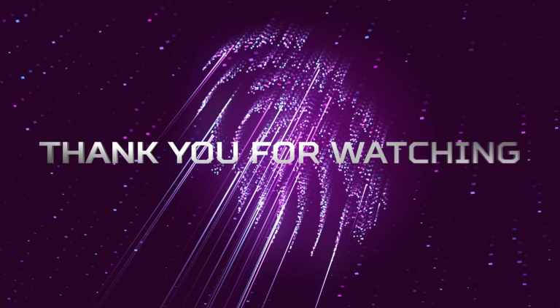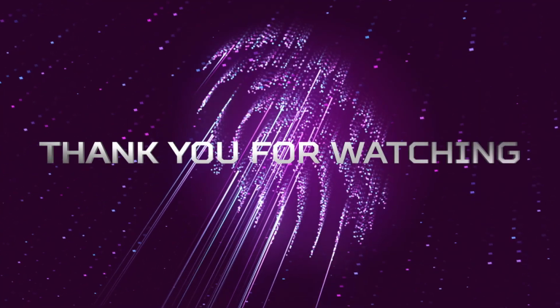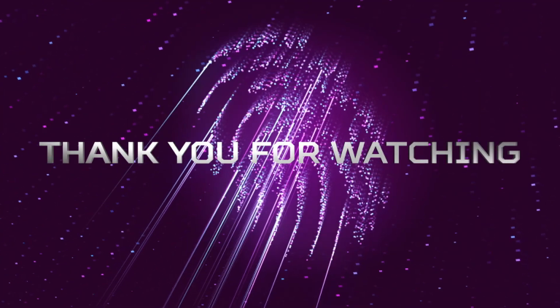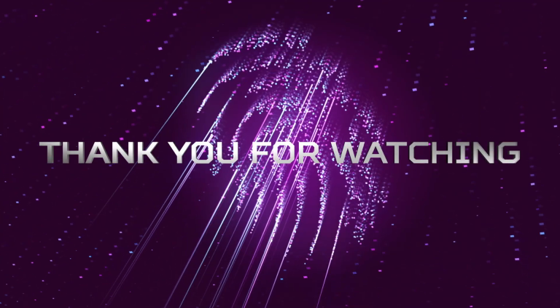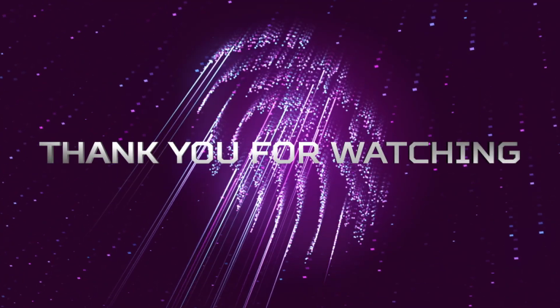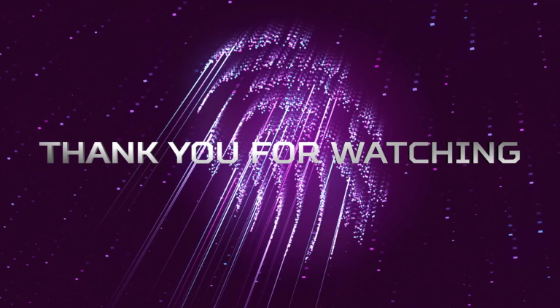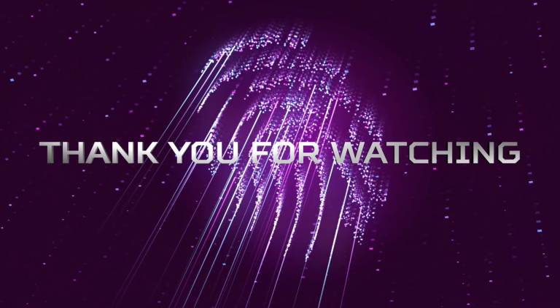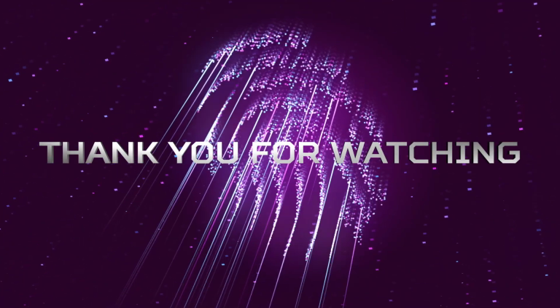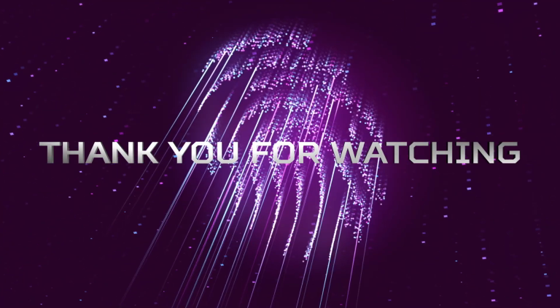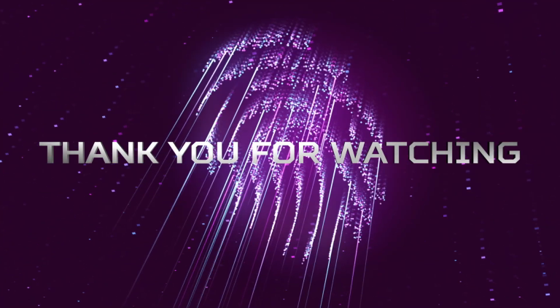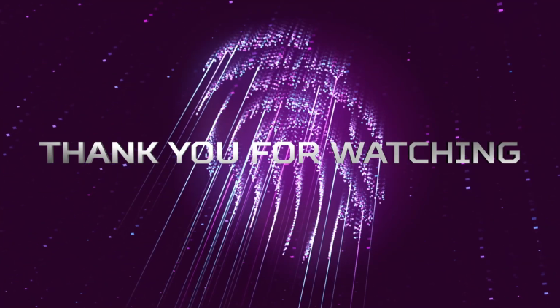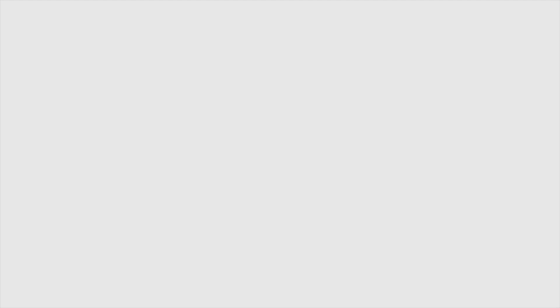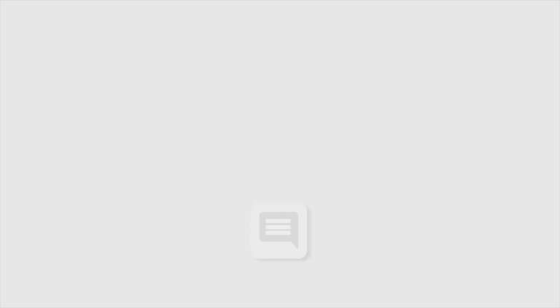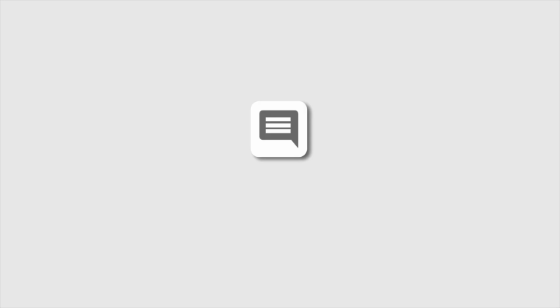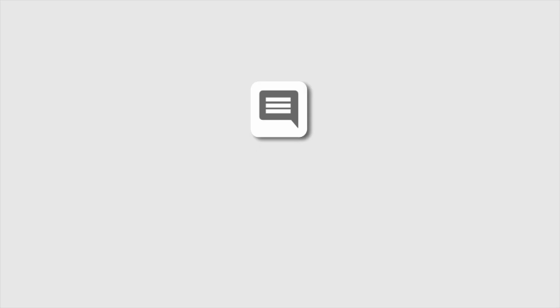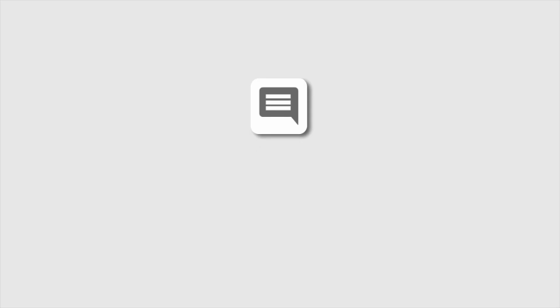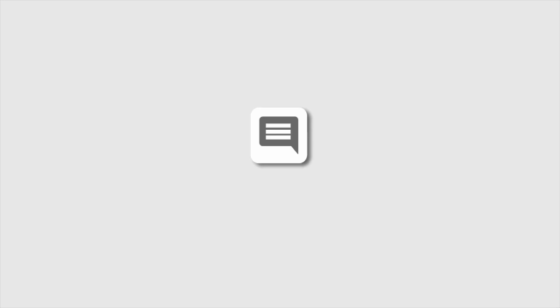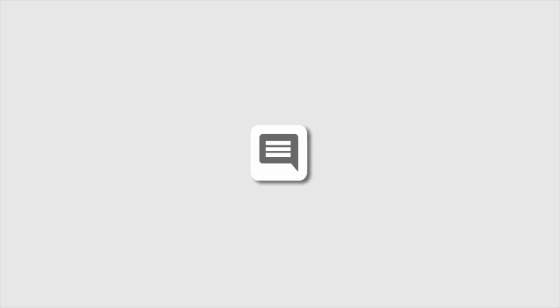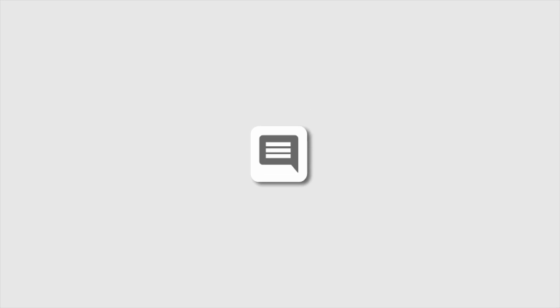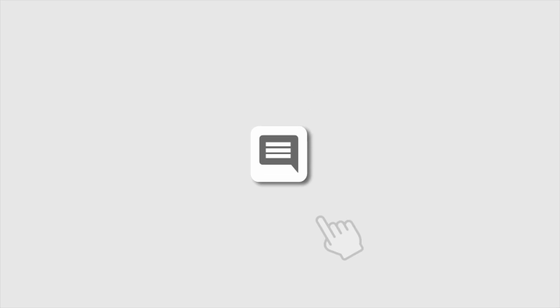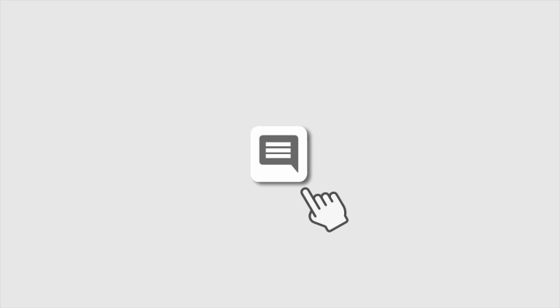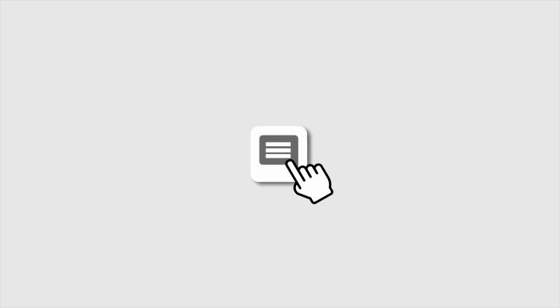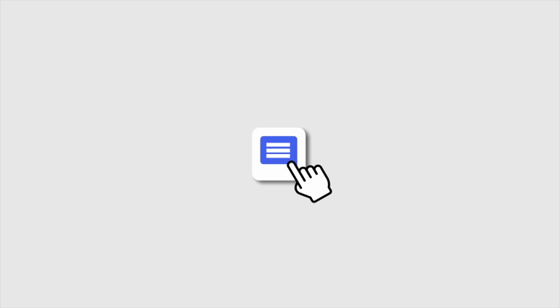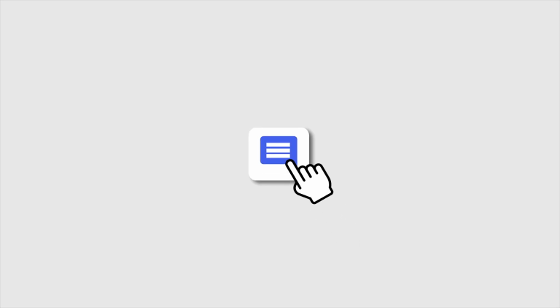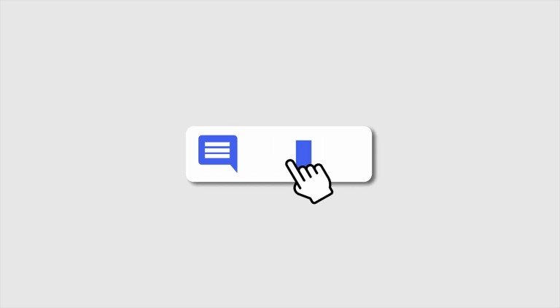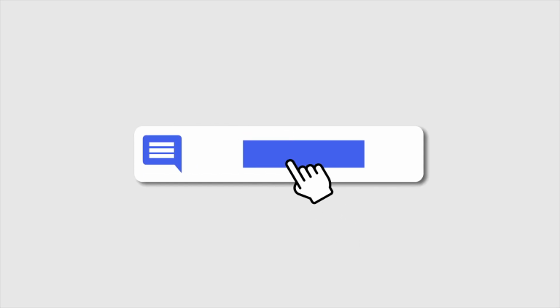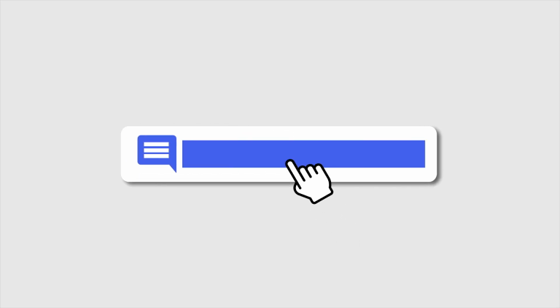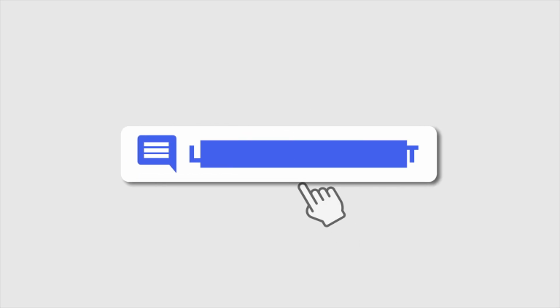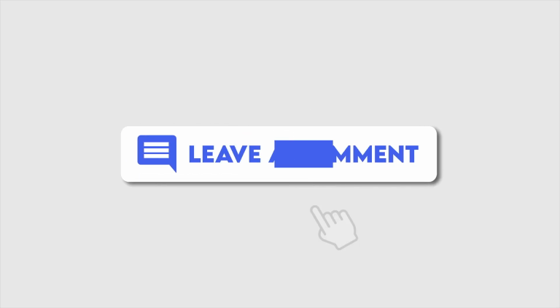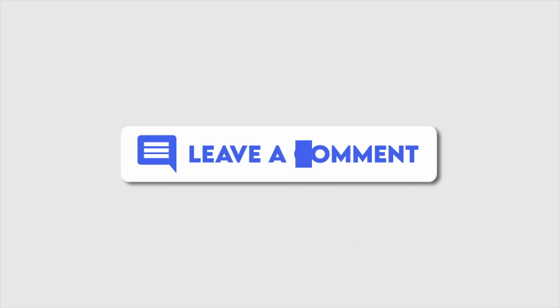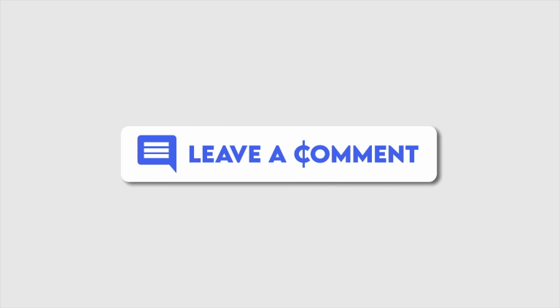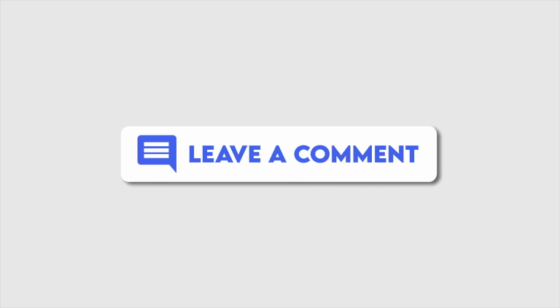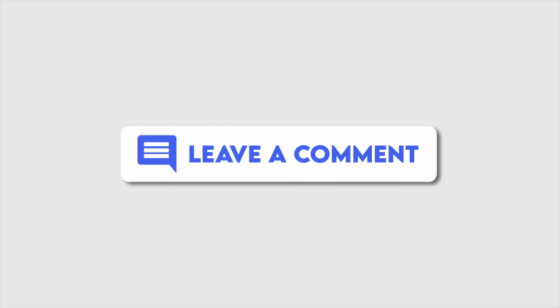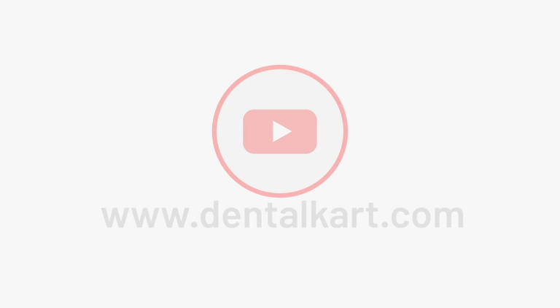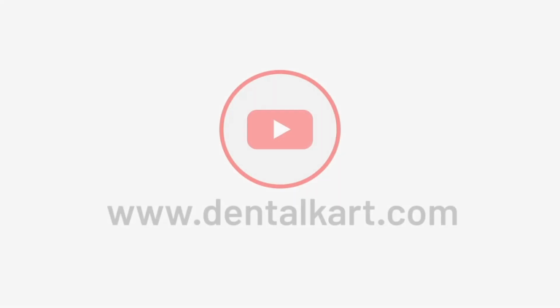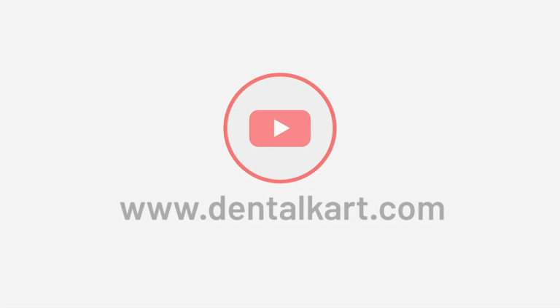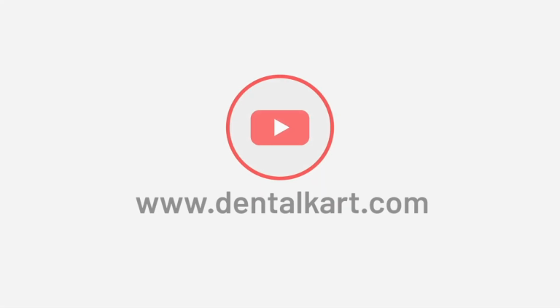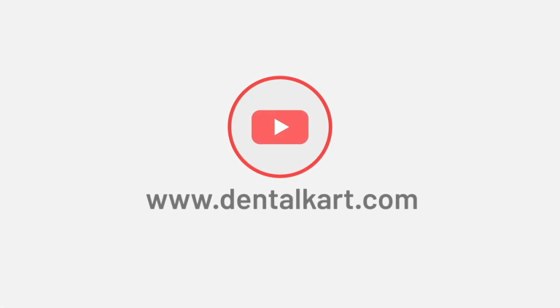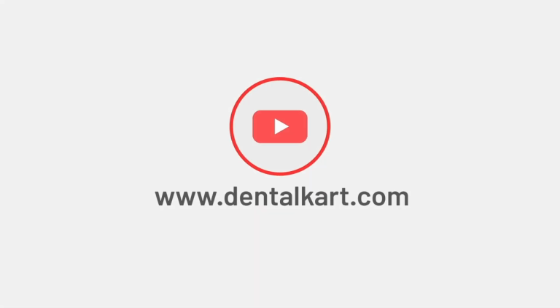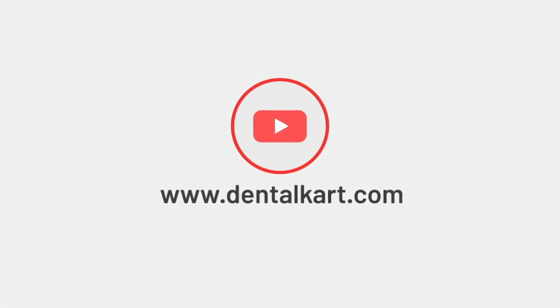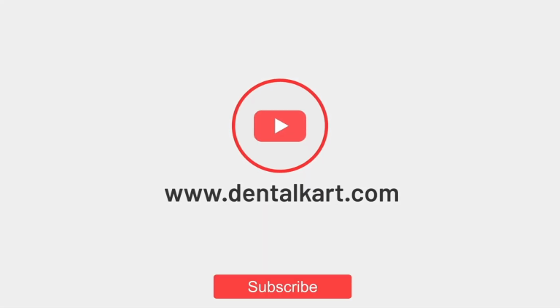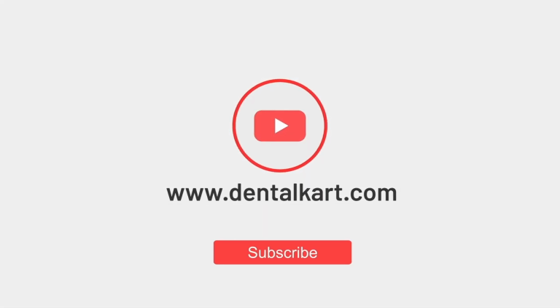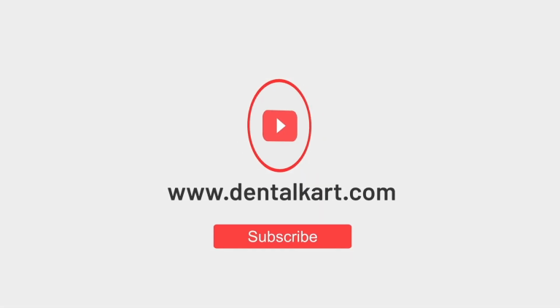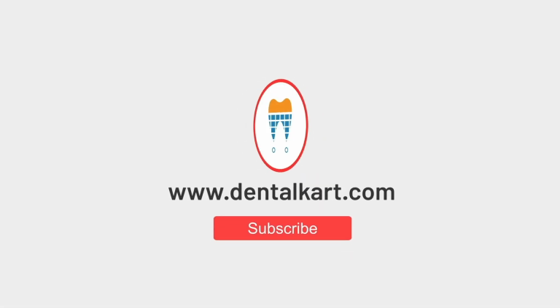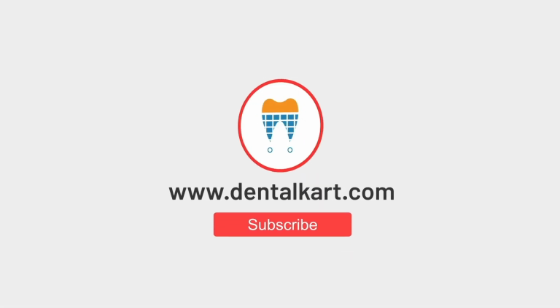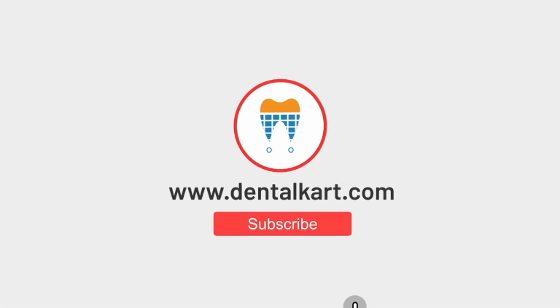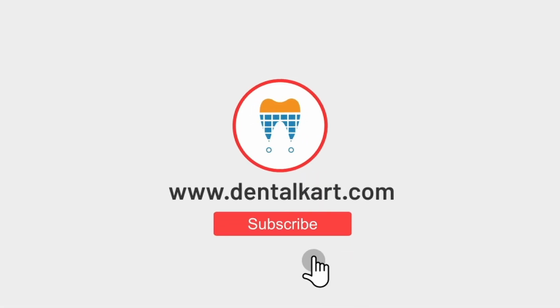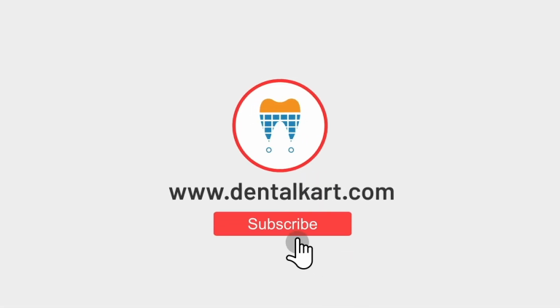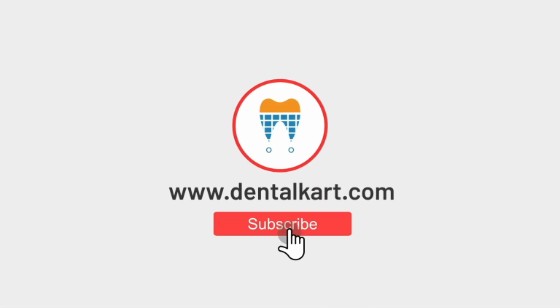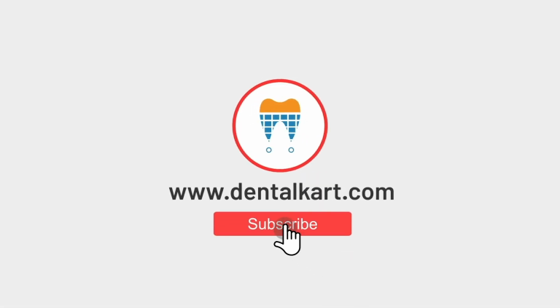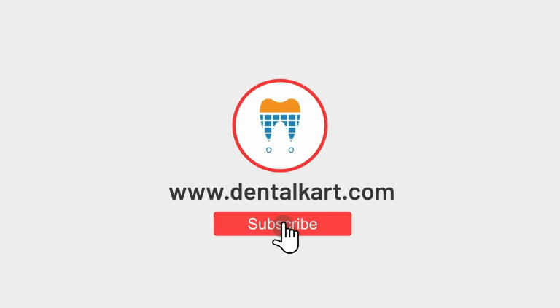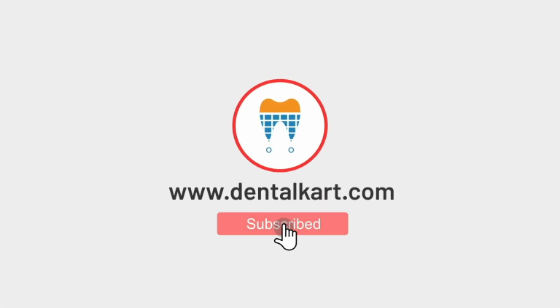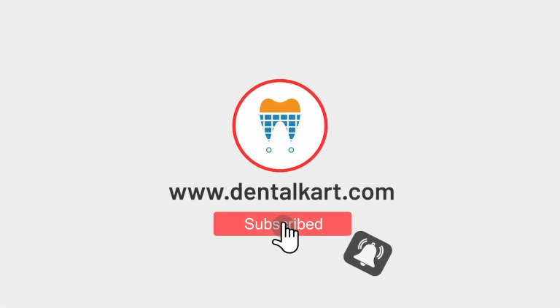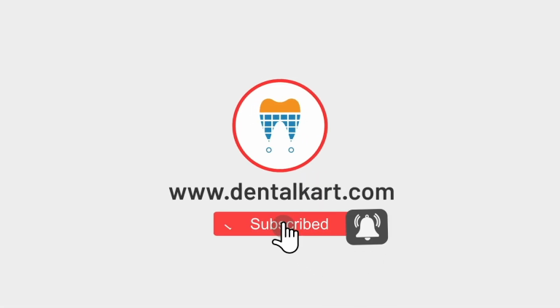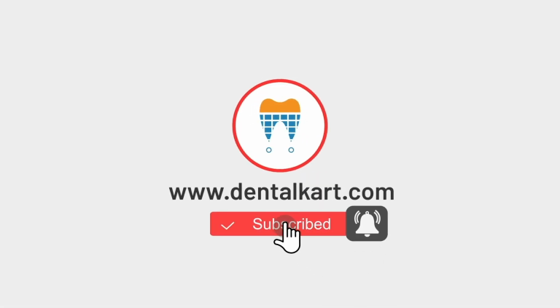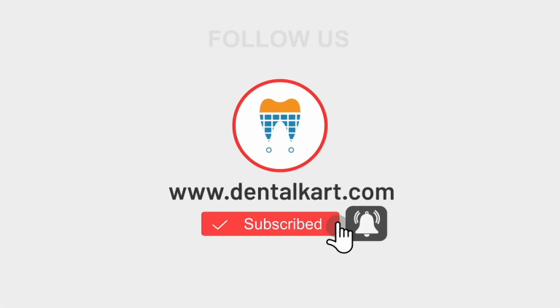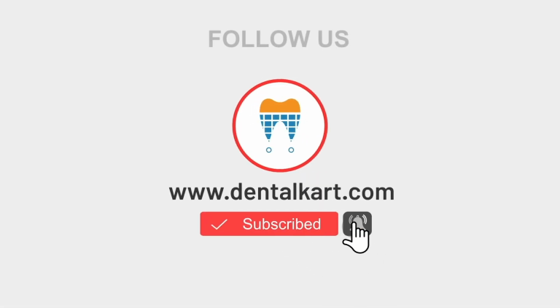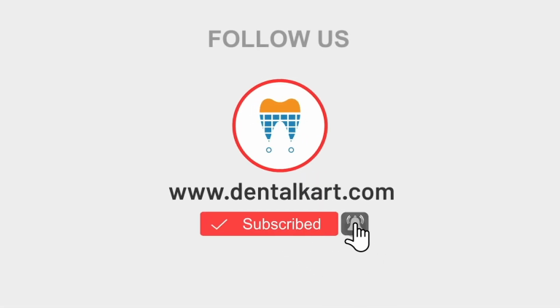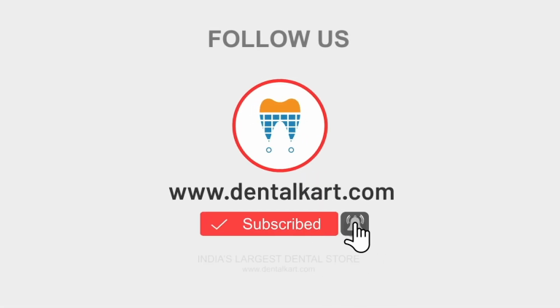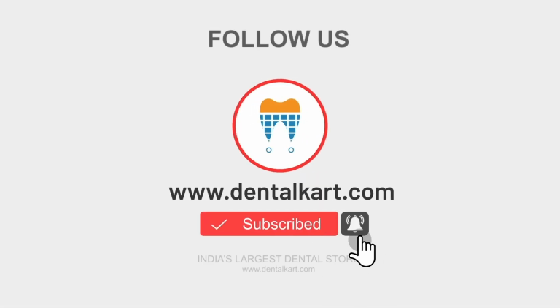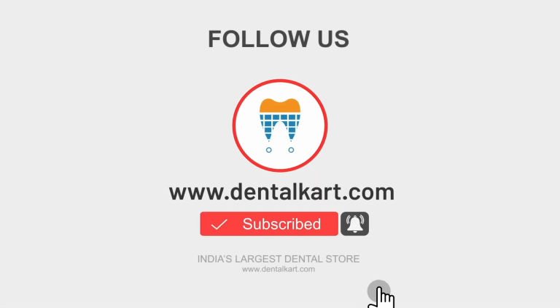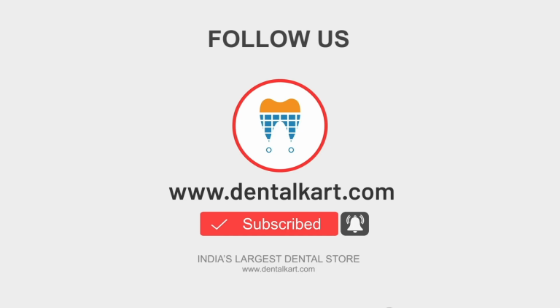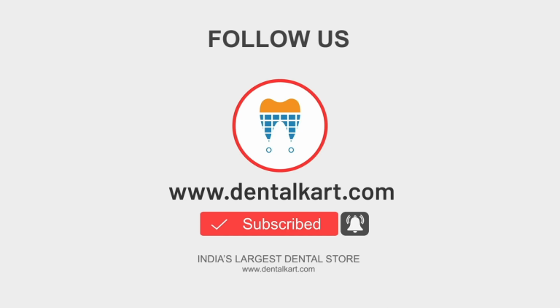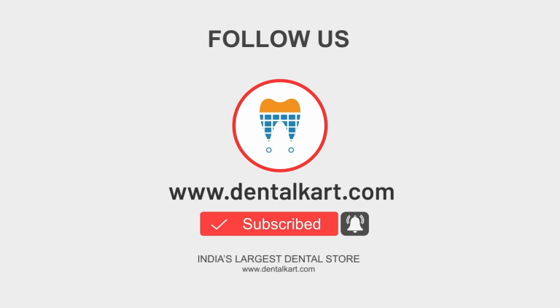That's all for today. Thank you for watching. If you have any questions or comments, please leave them below, and don't forget to subscribe to our channel for more informative videos.